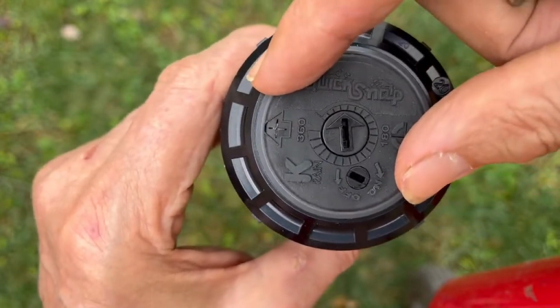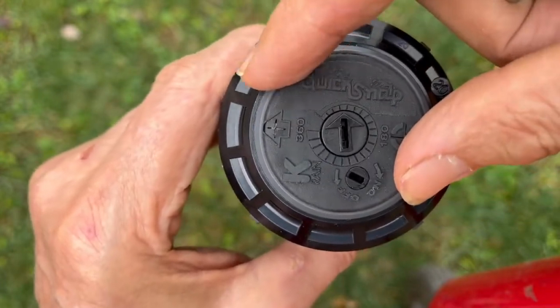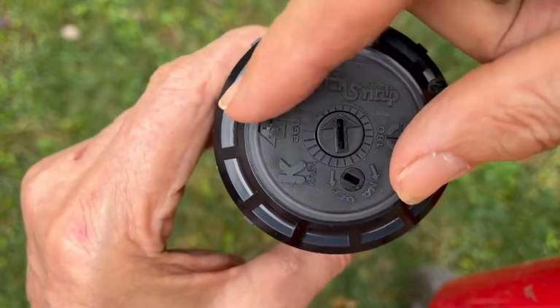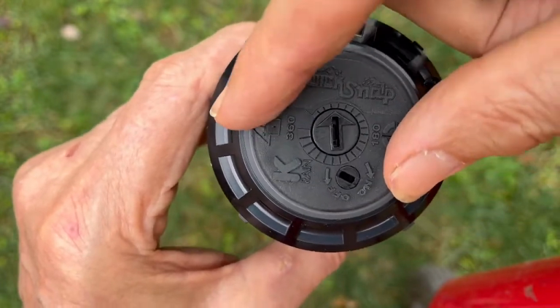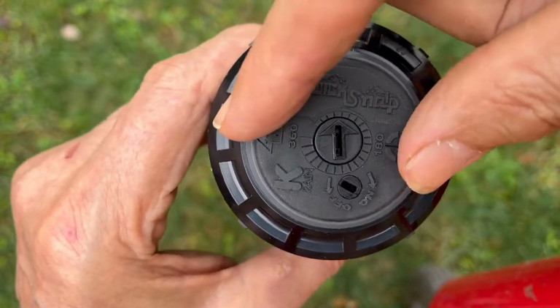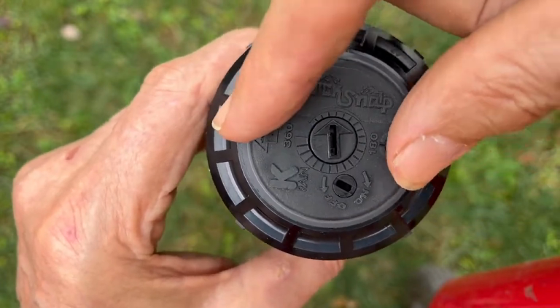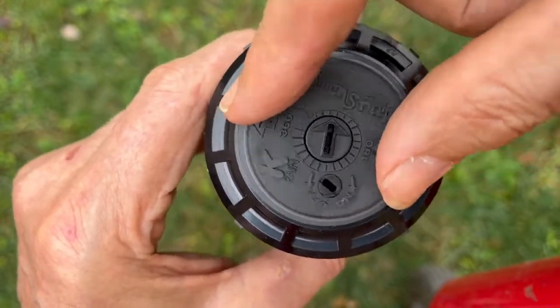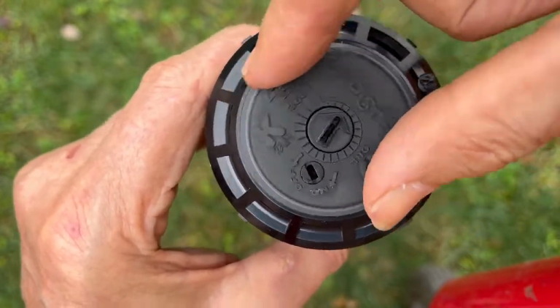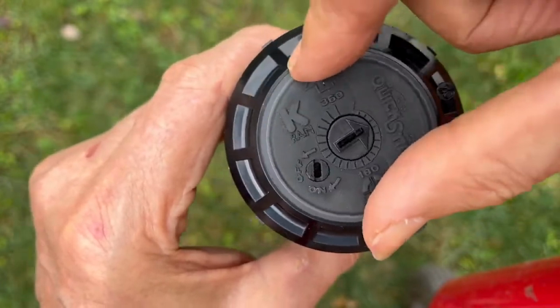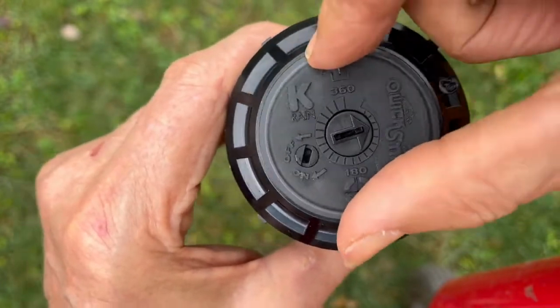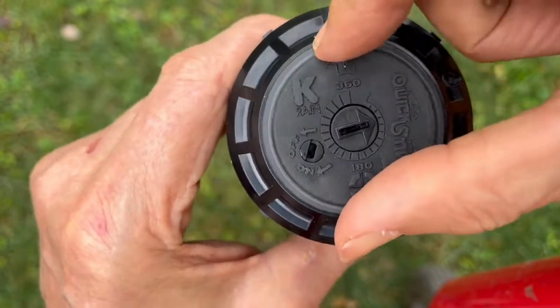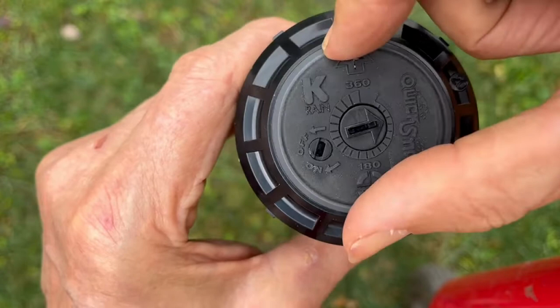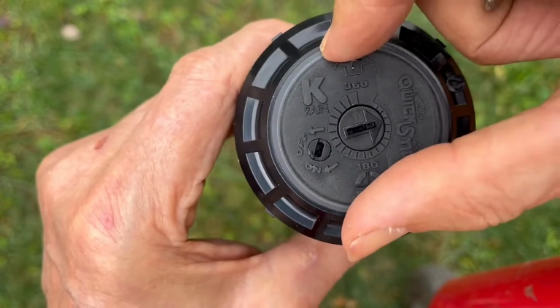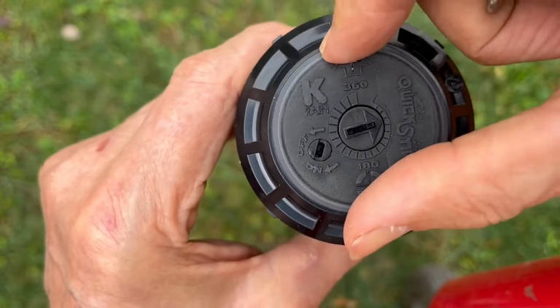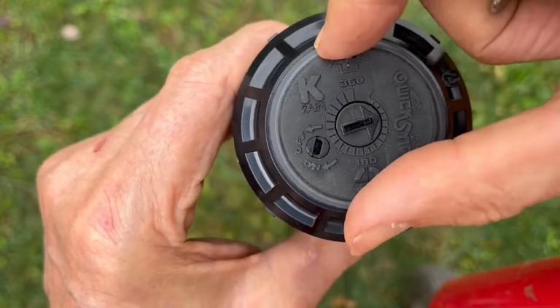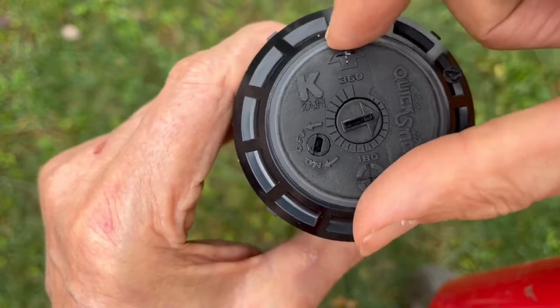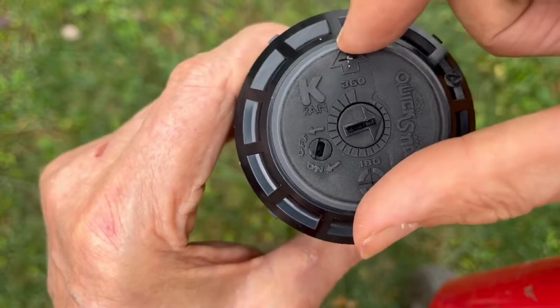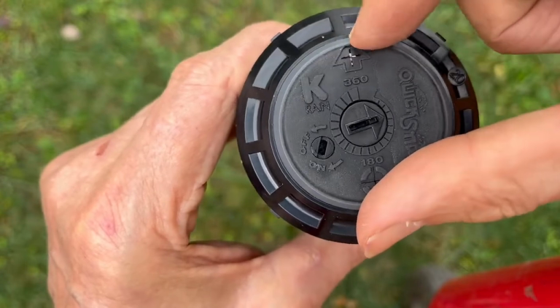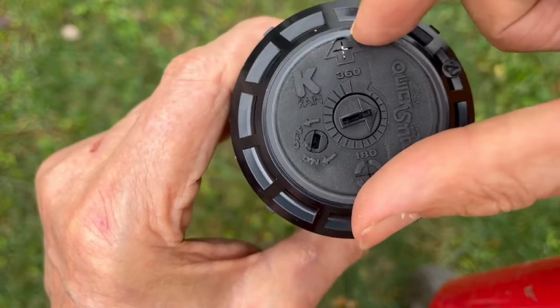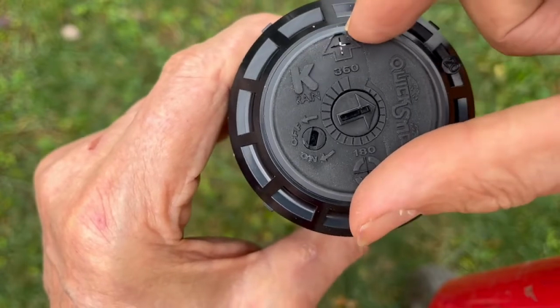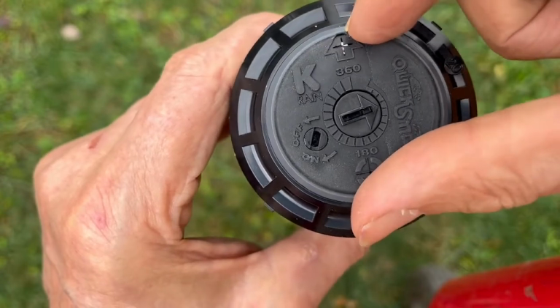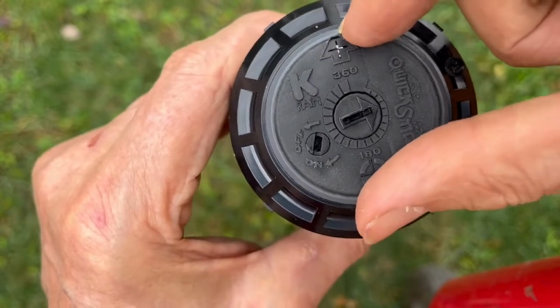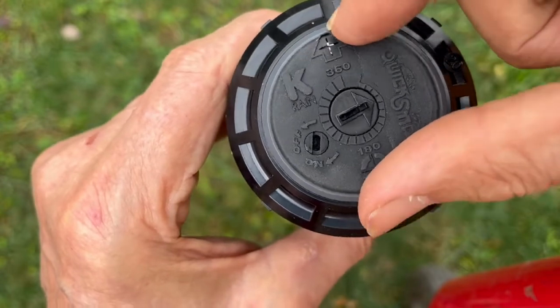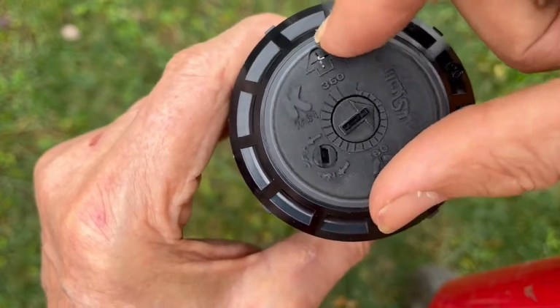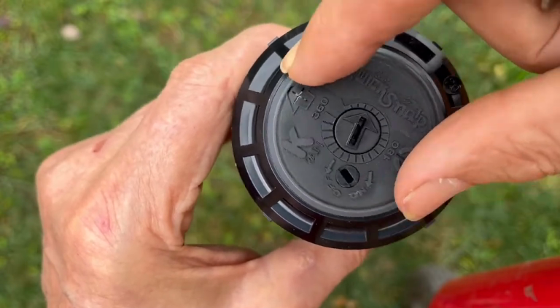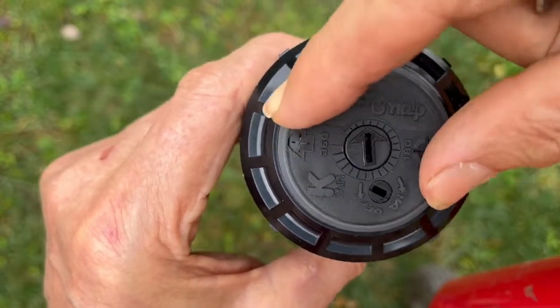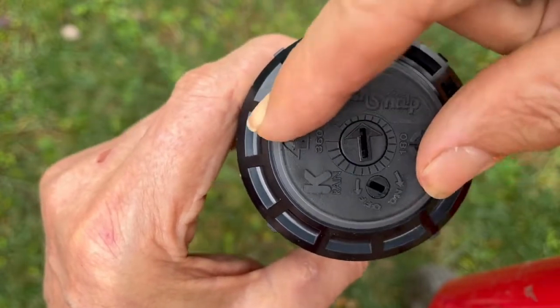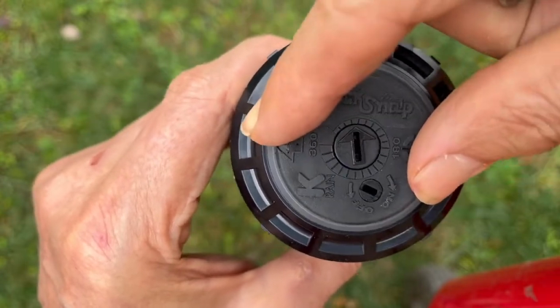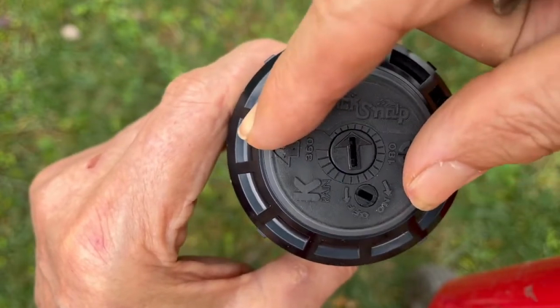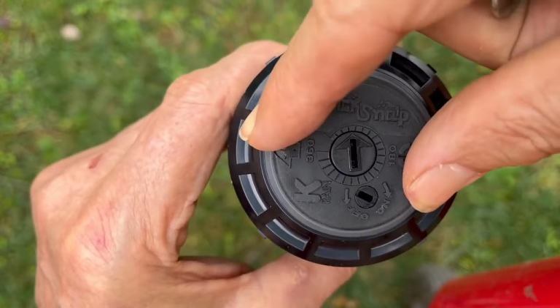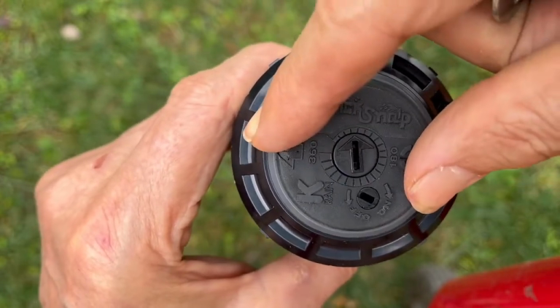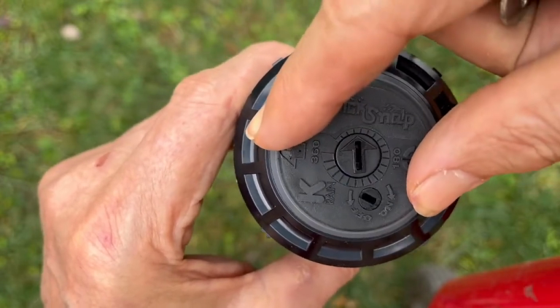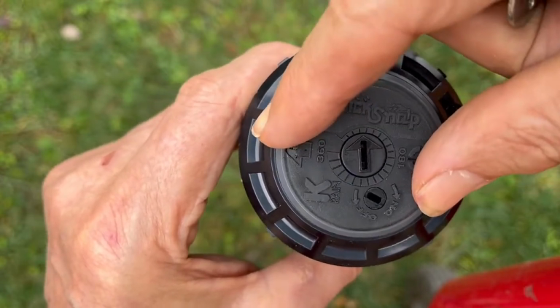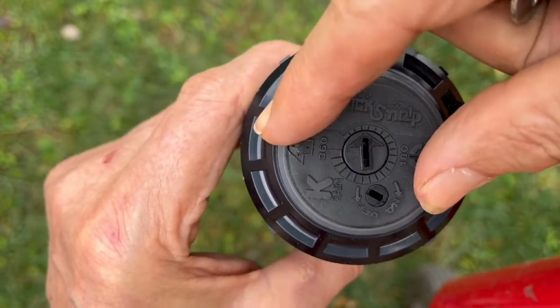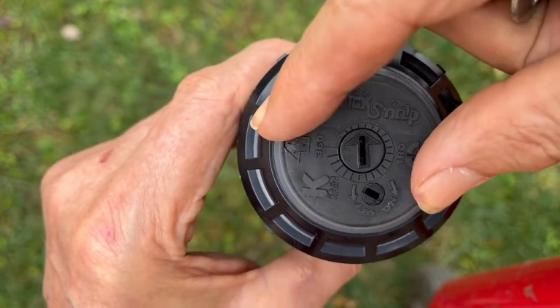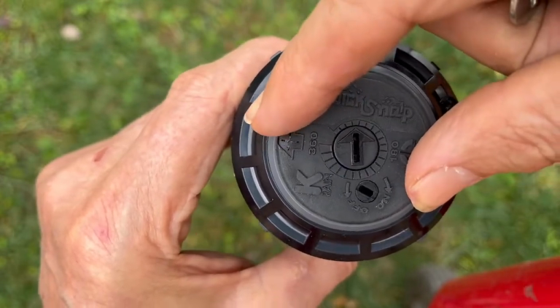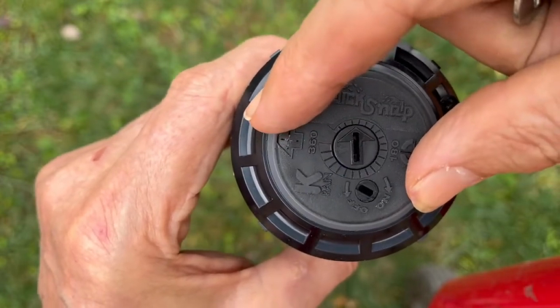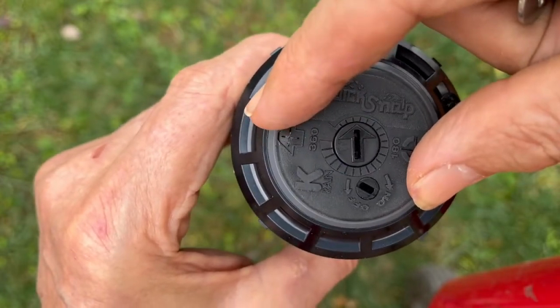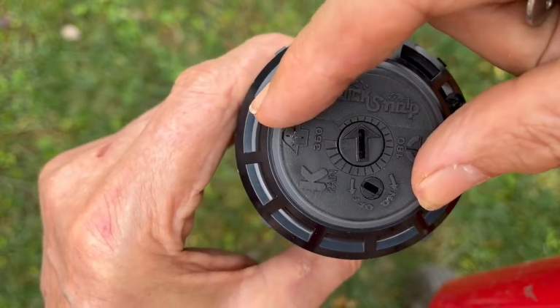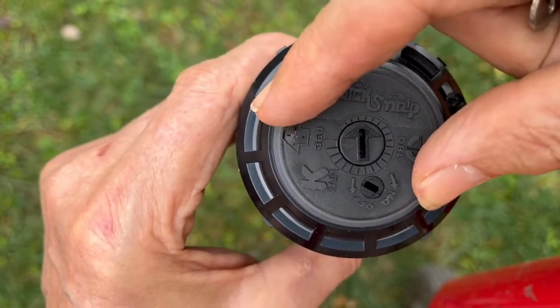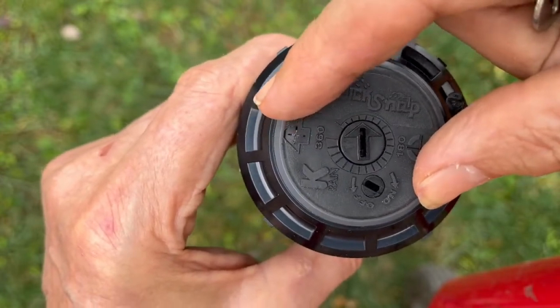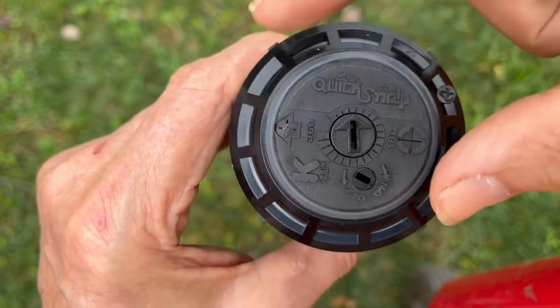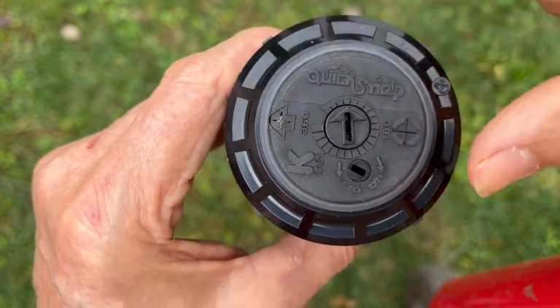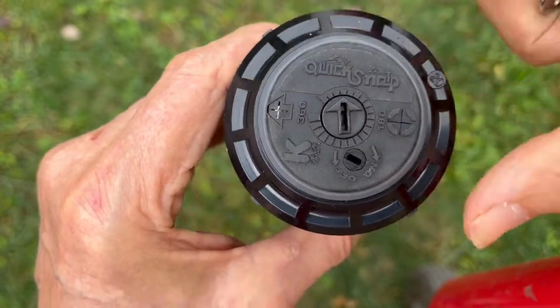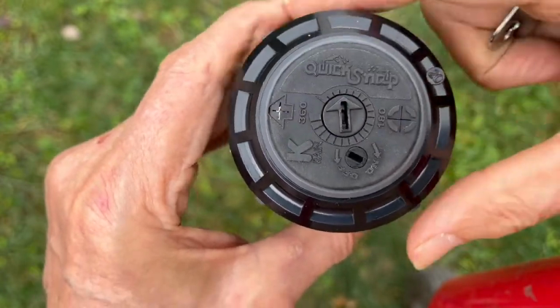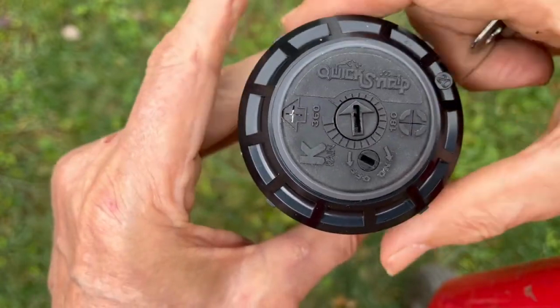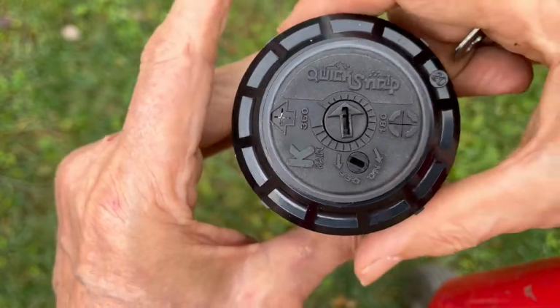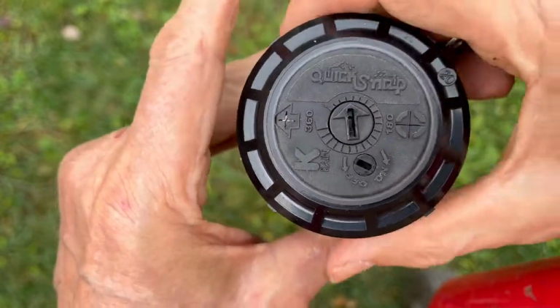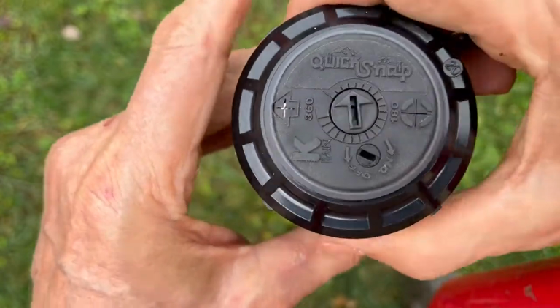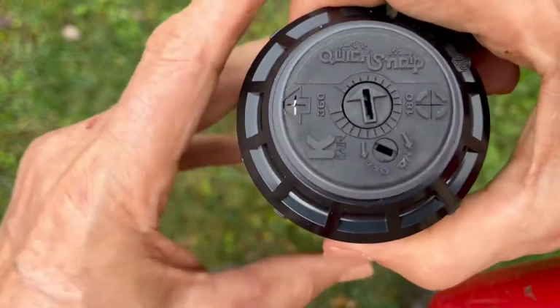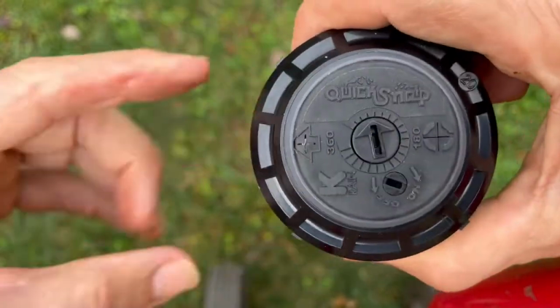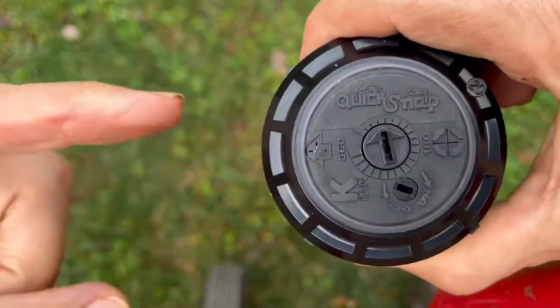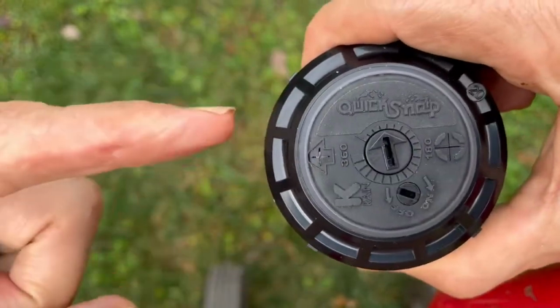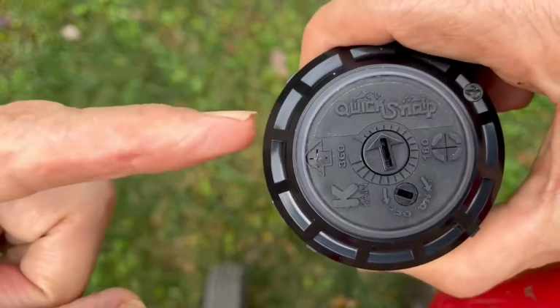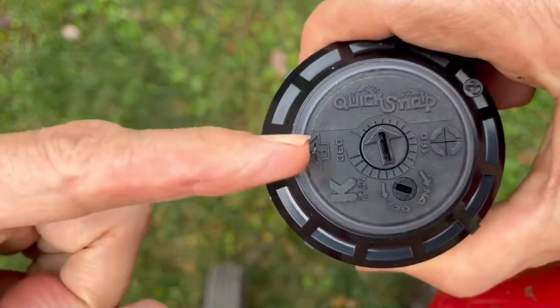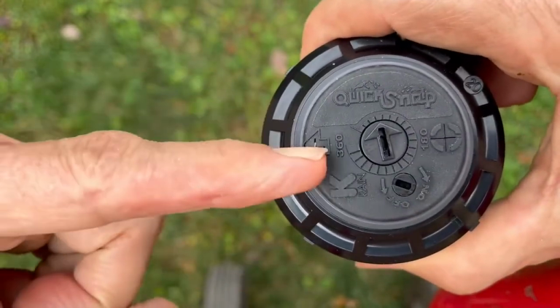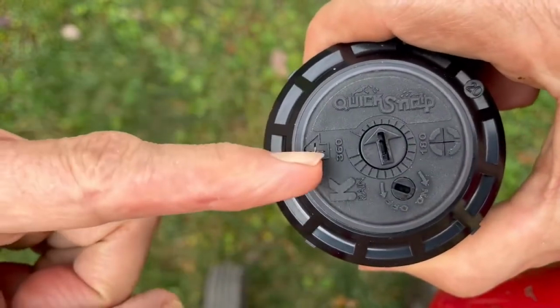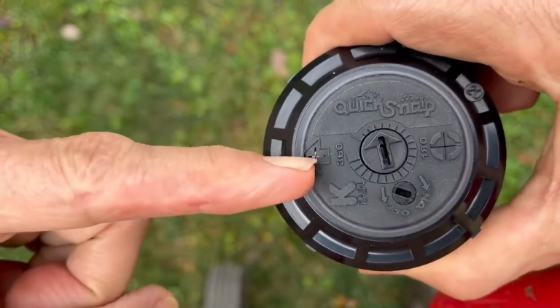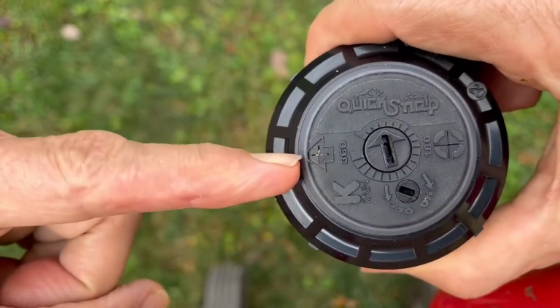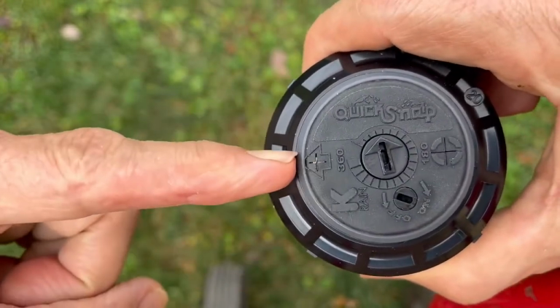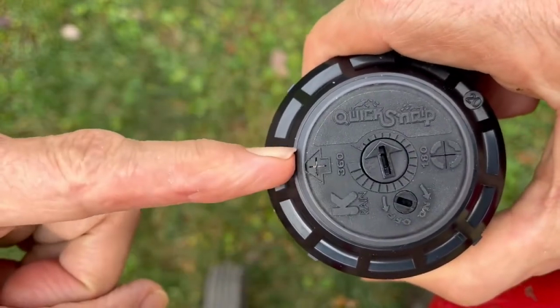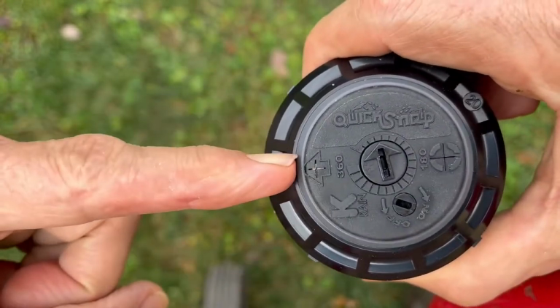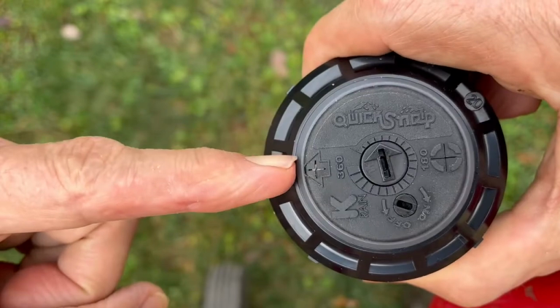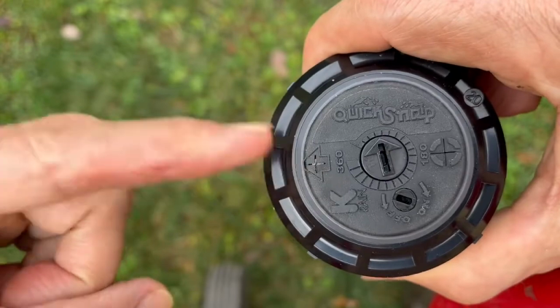Turn to the right to adjust right. Have it all the way to the left to adjust left. You can't change the left position.